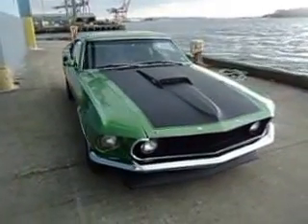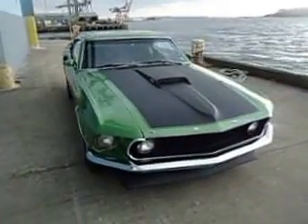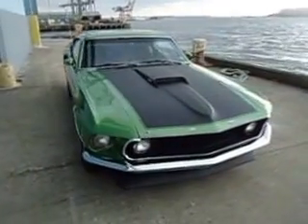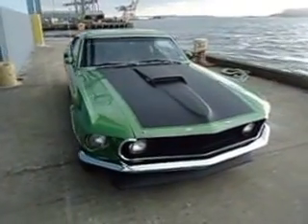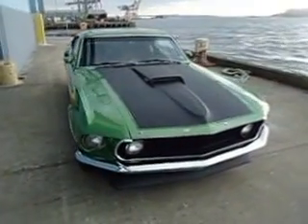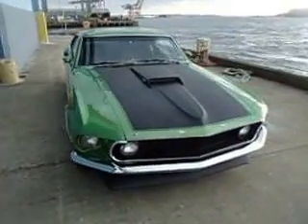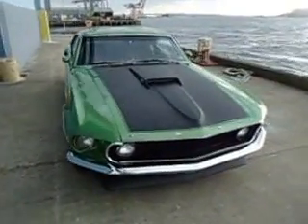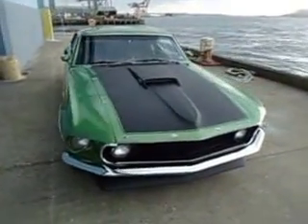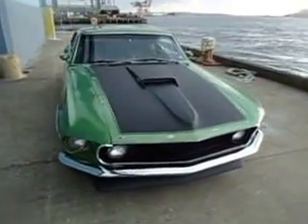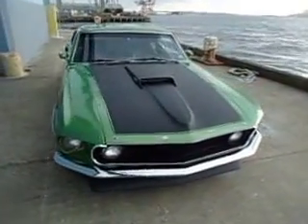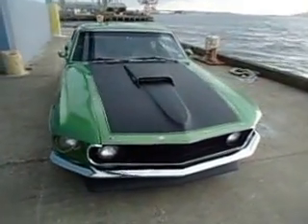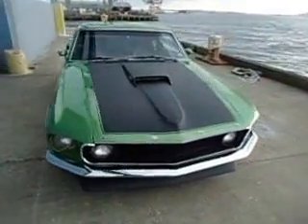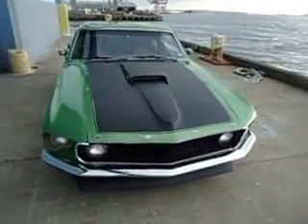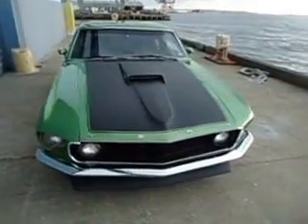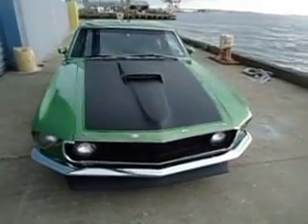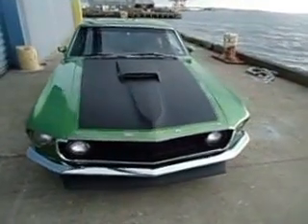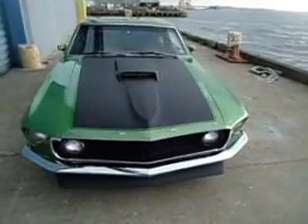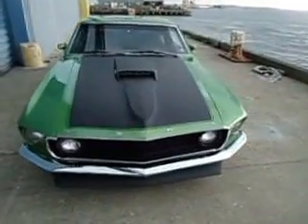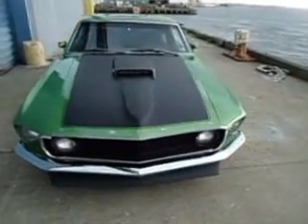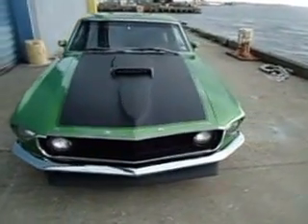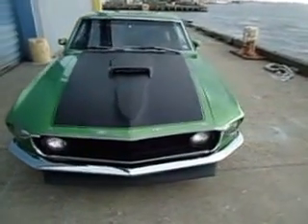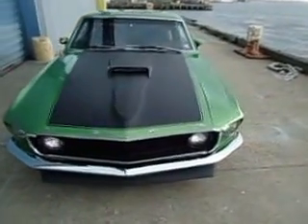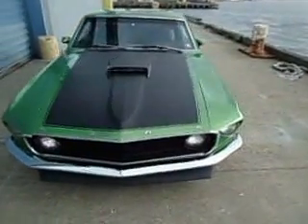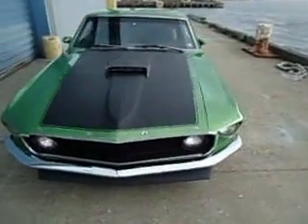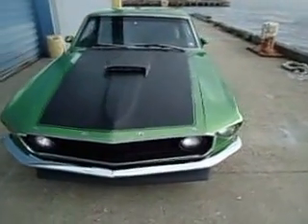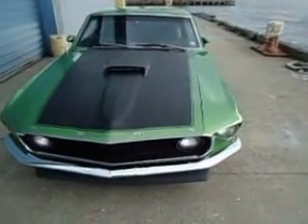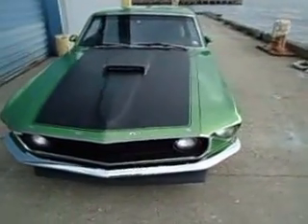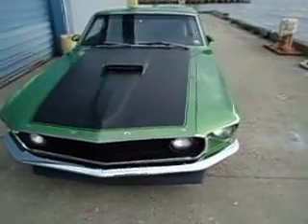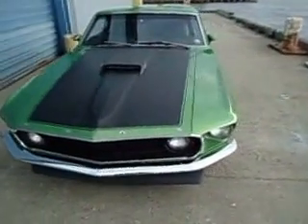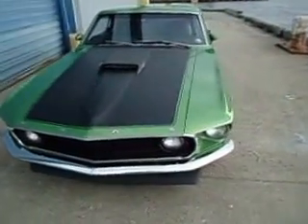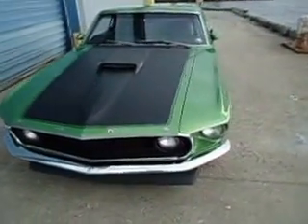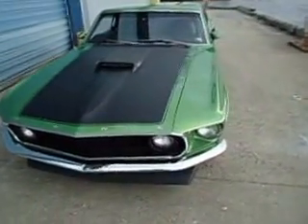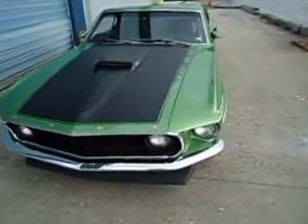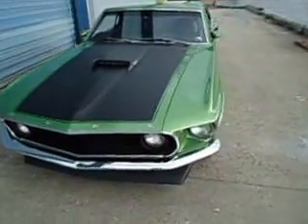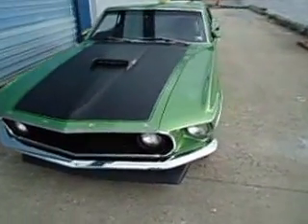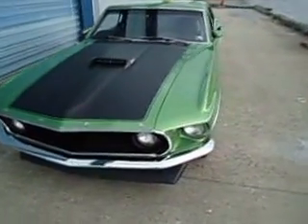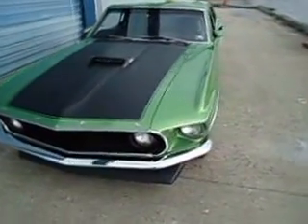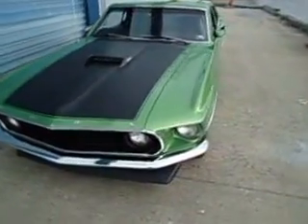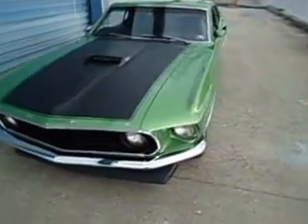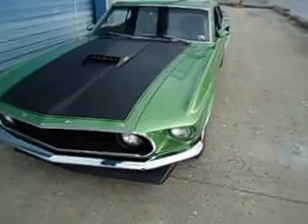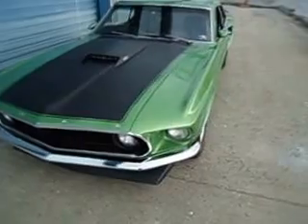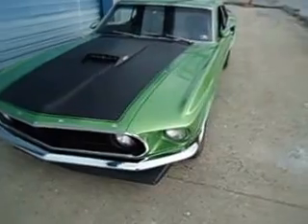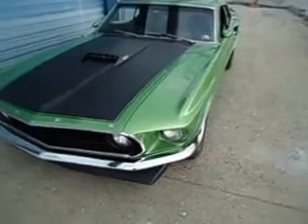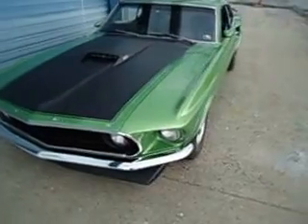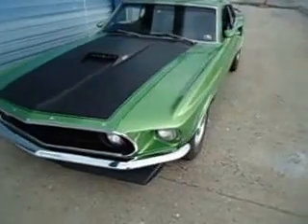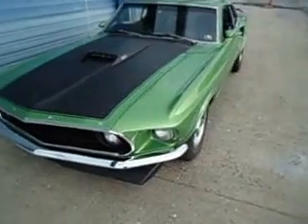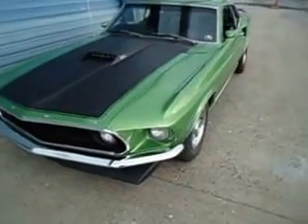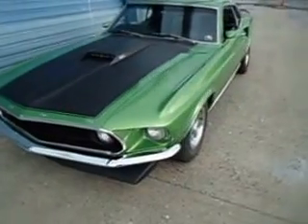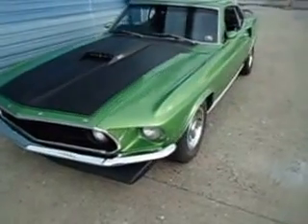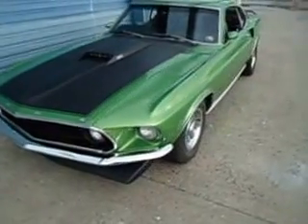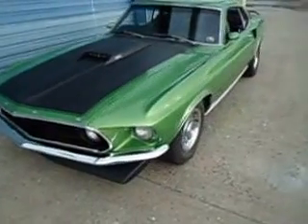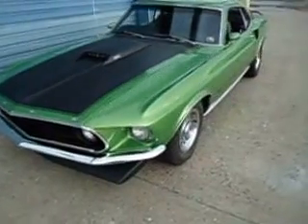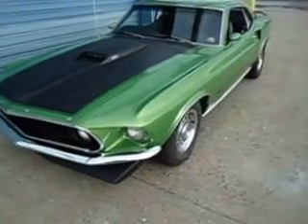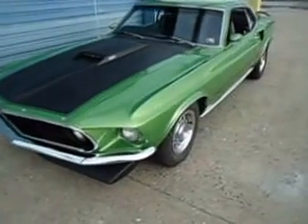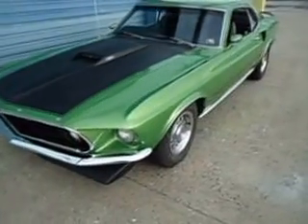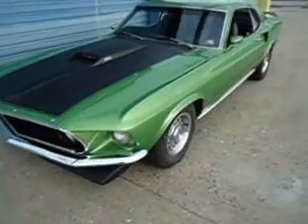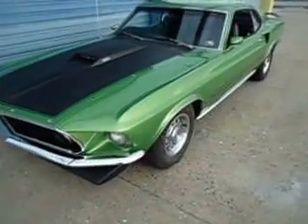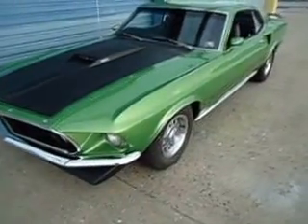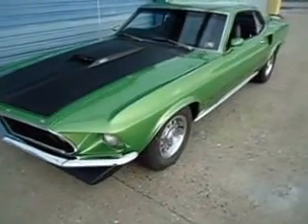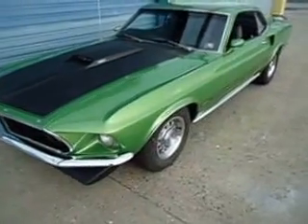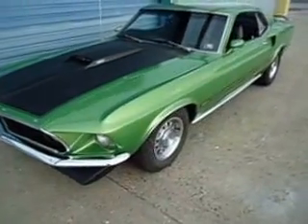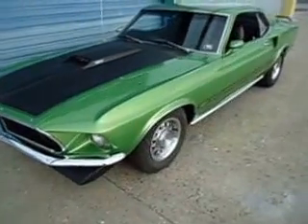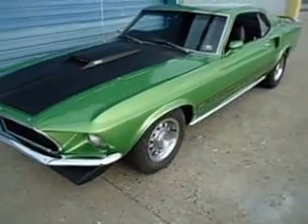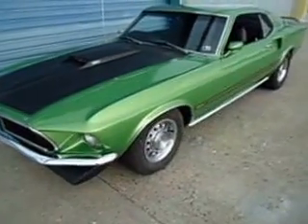This is a 1969 Ford Mustang Fastback Mach 1. It's a real Mach 1 with modern upgrades.